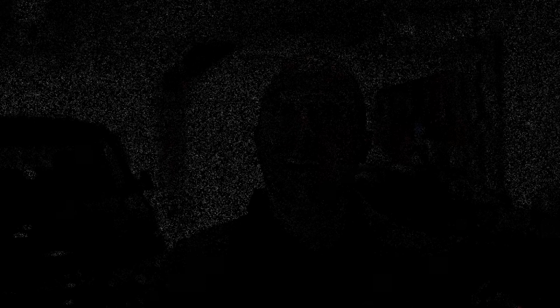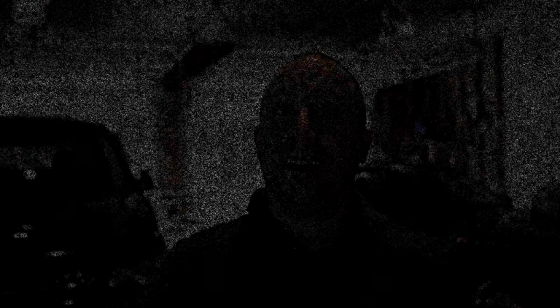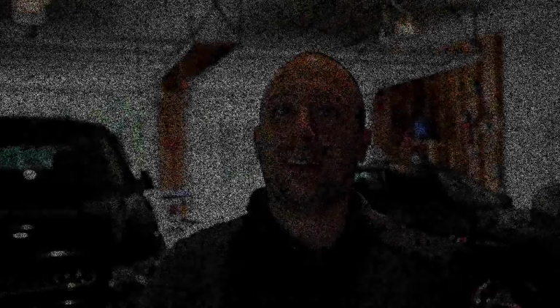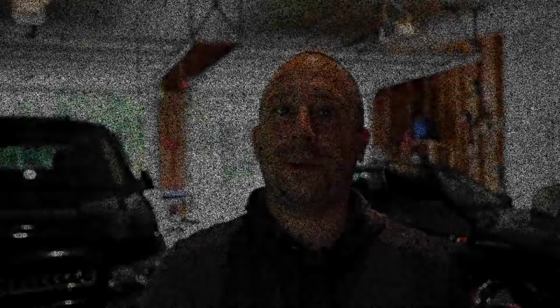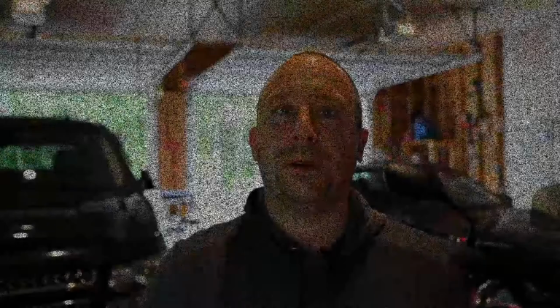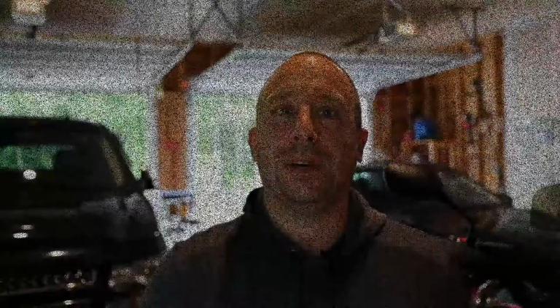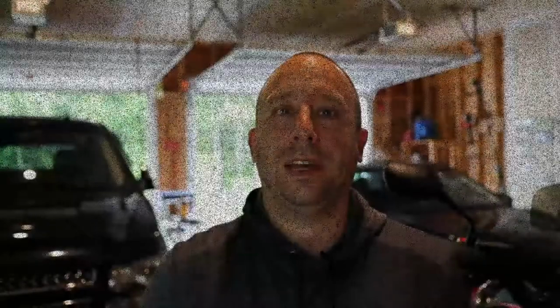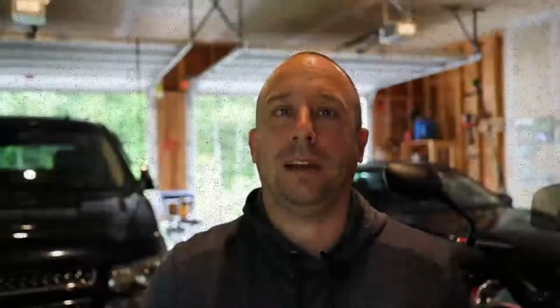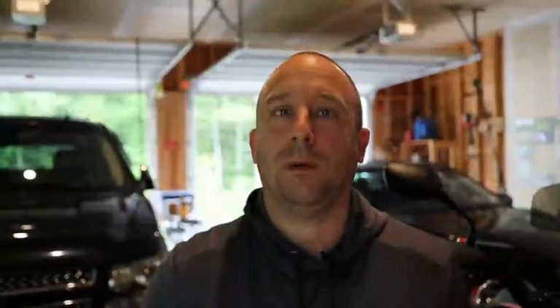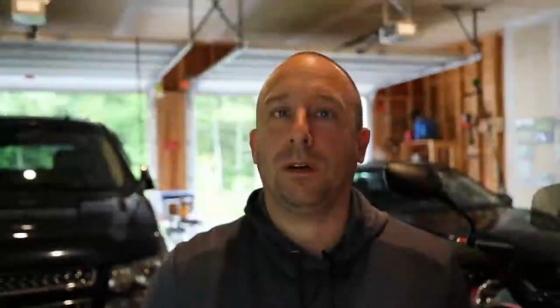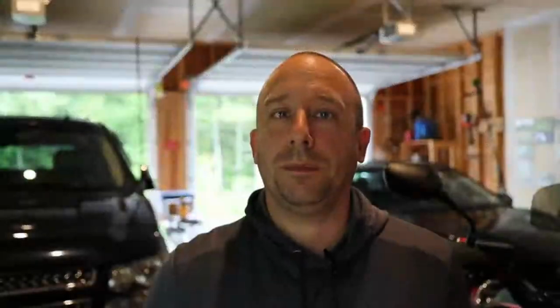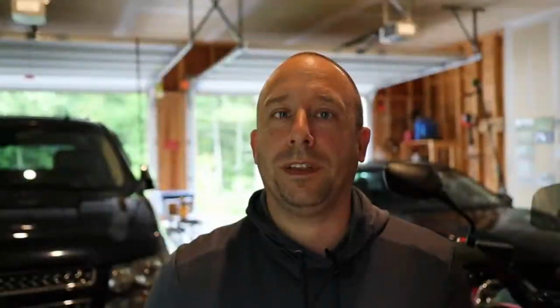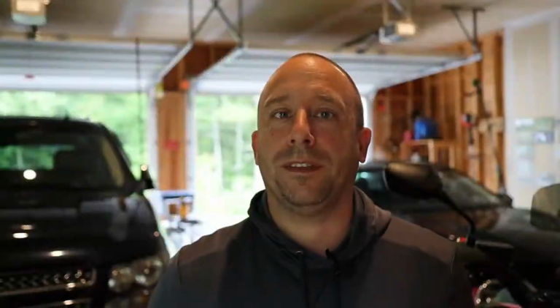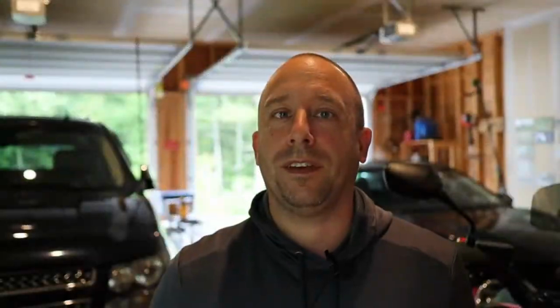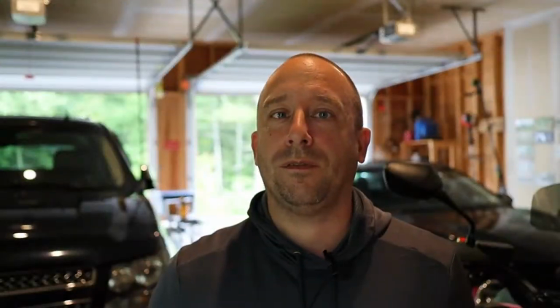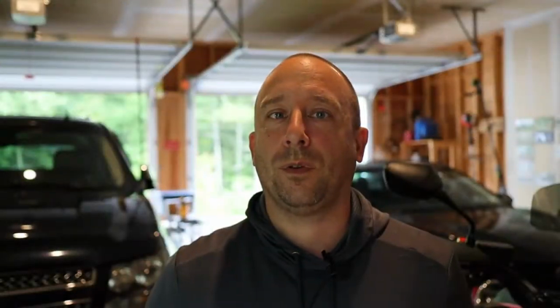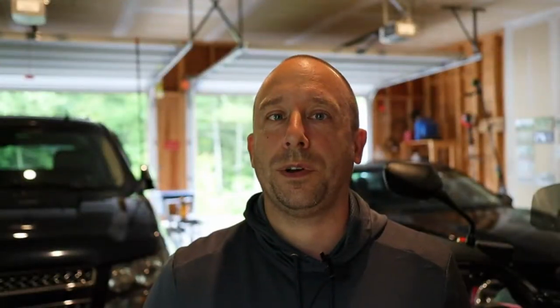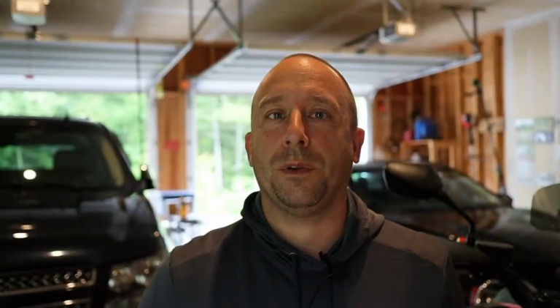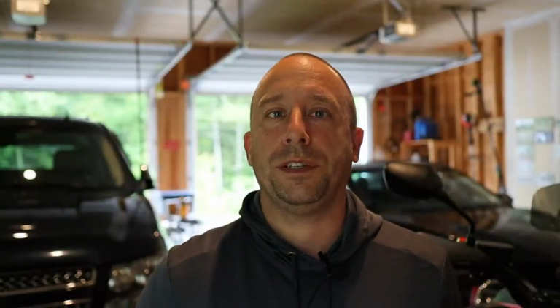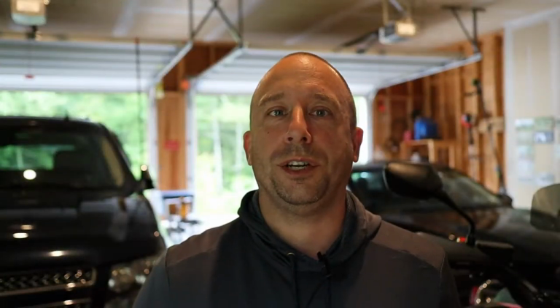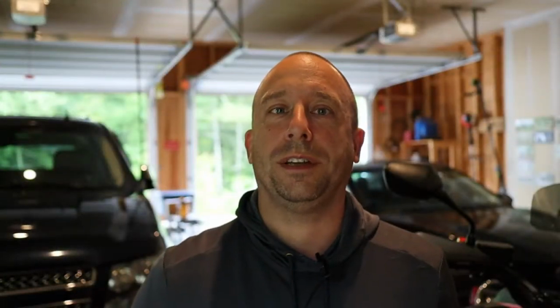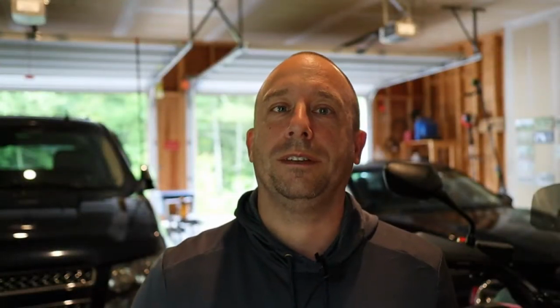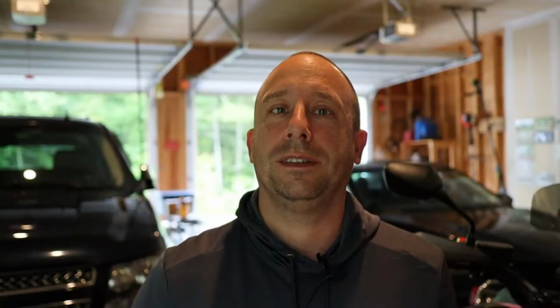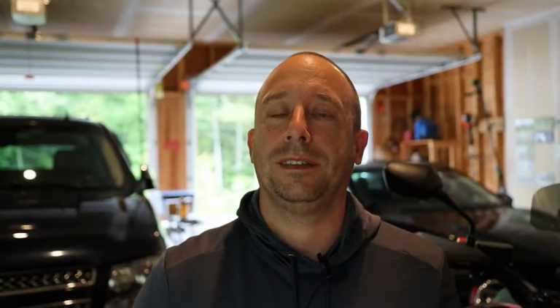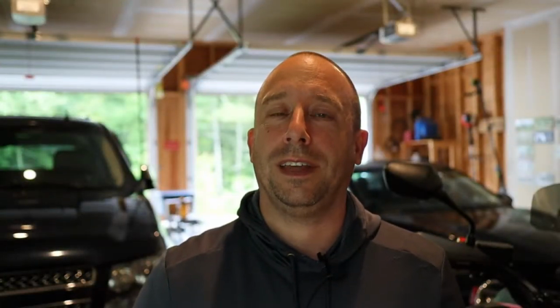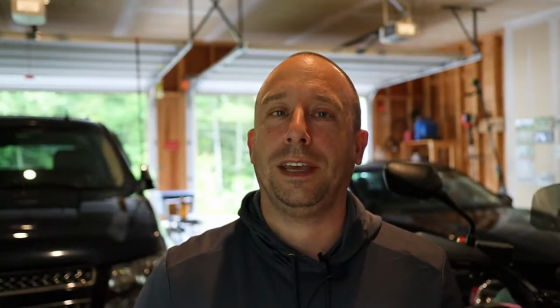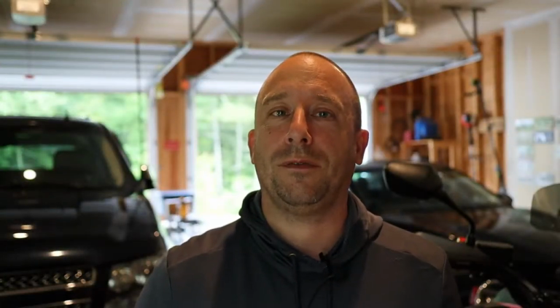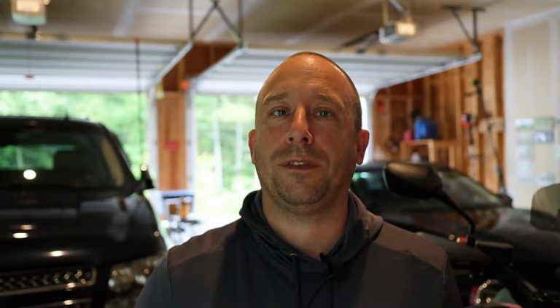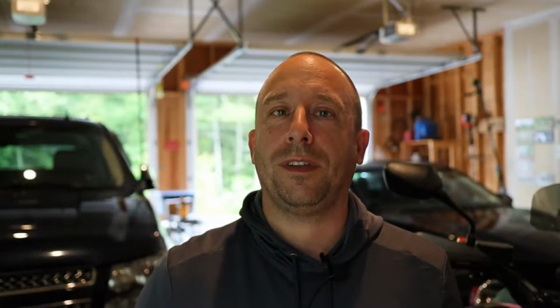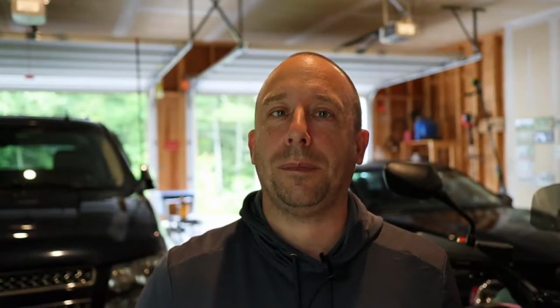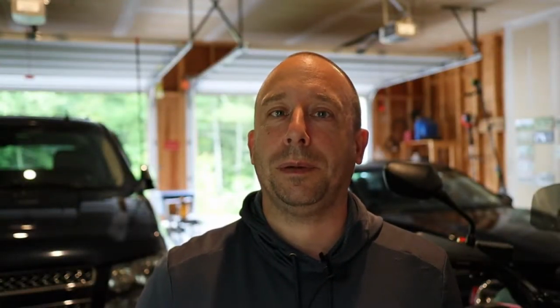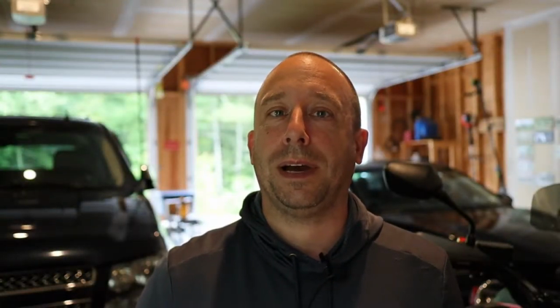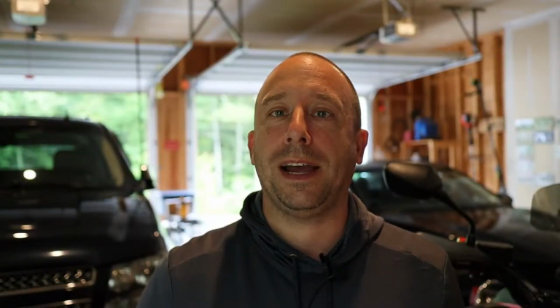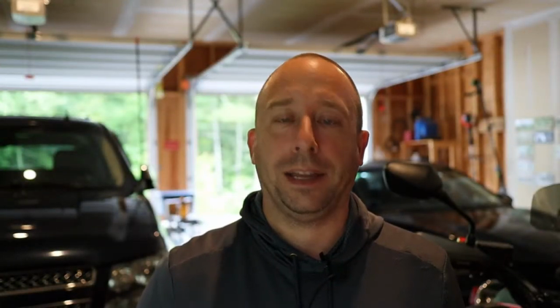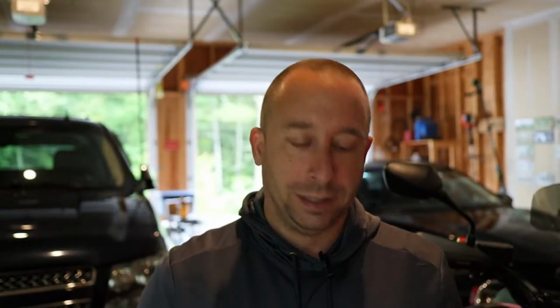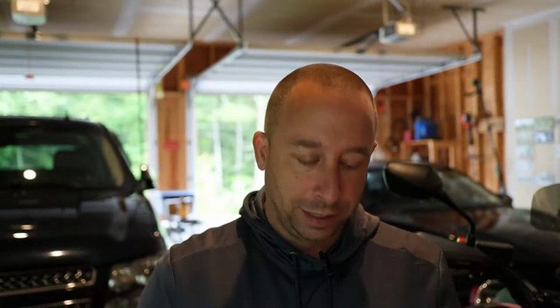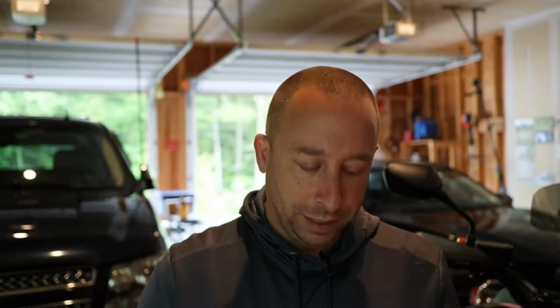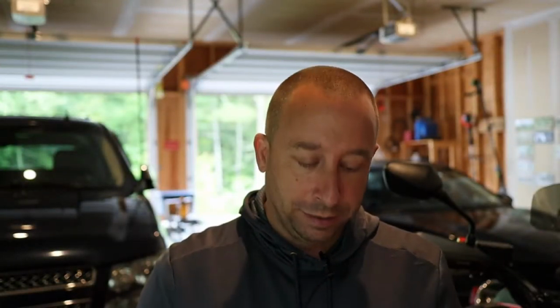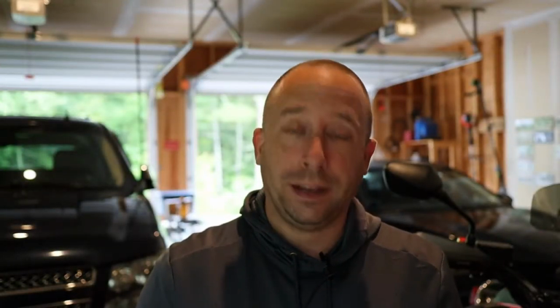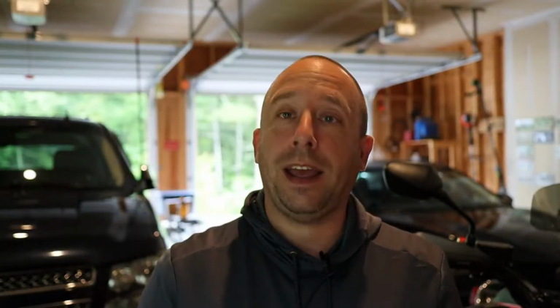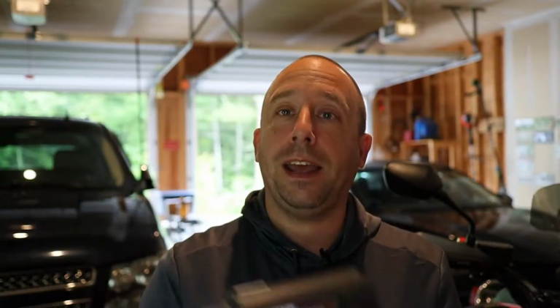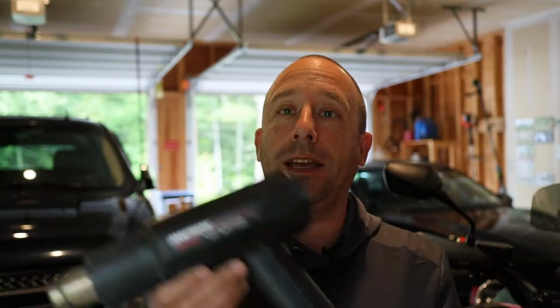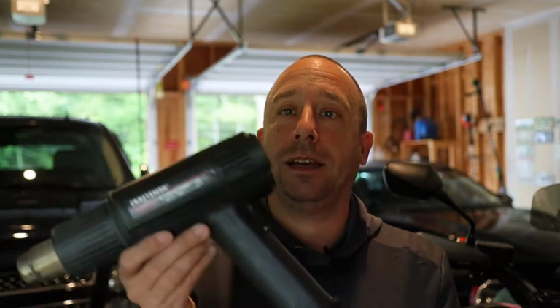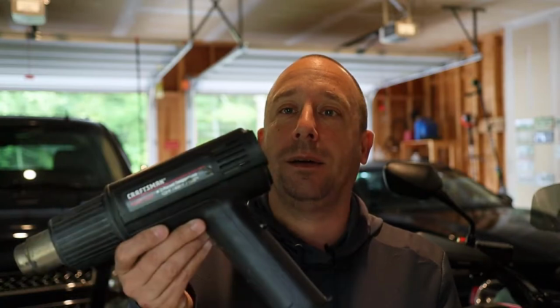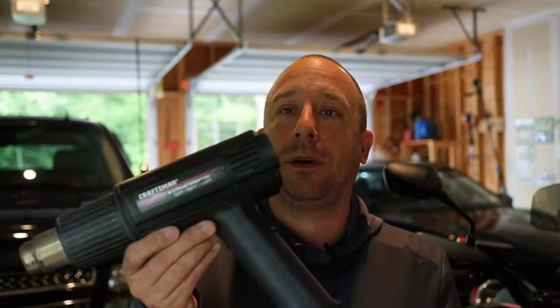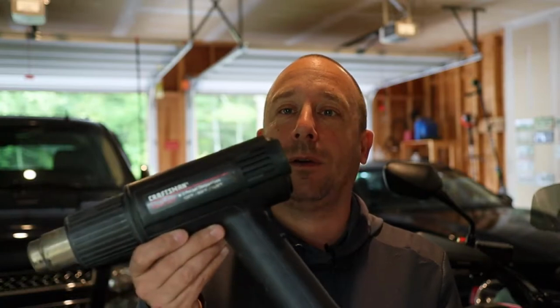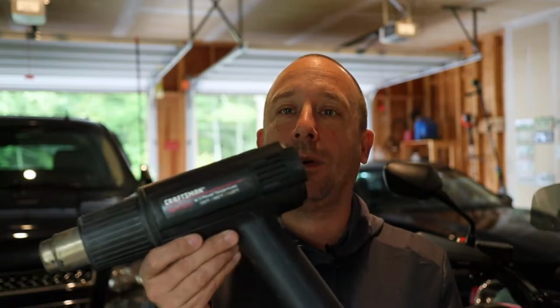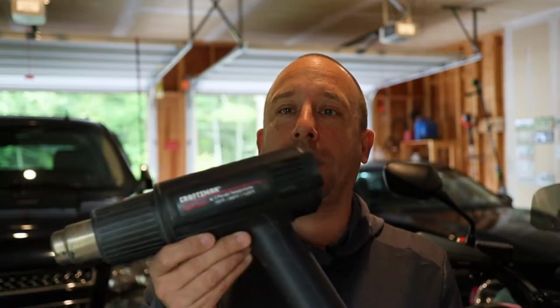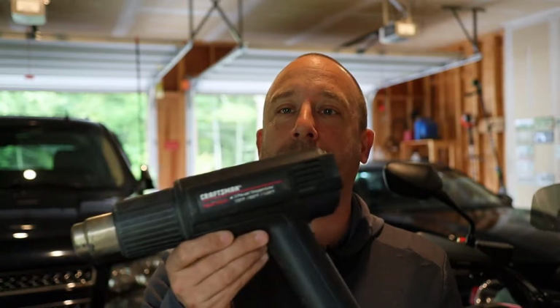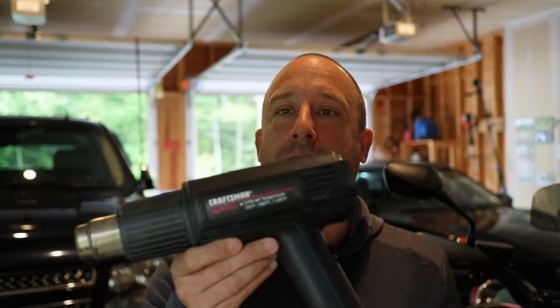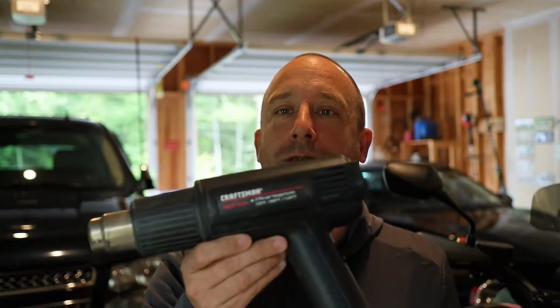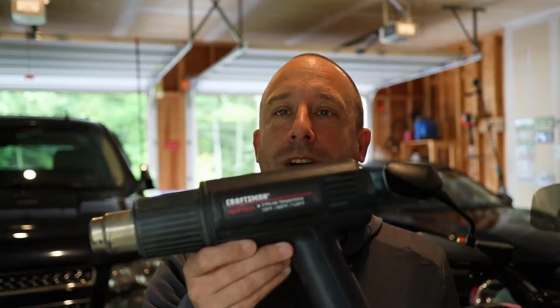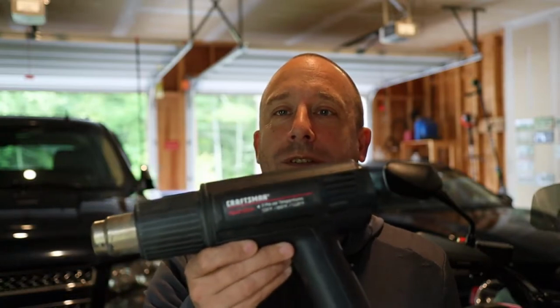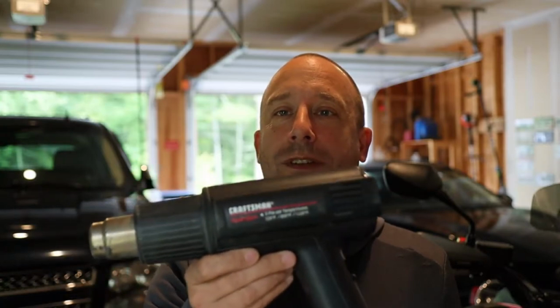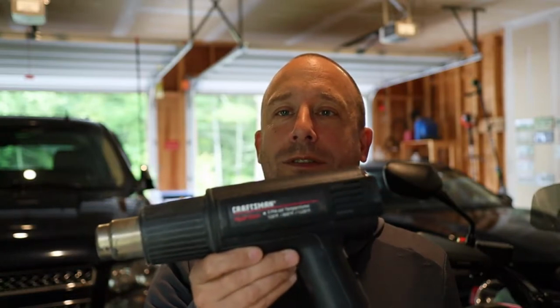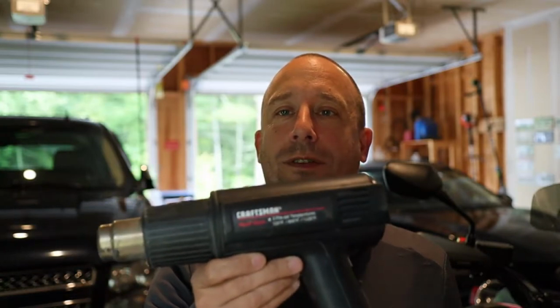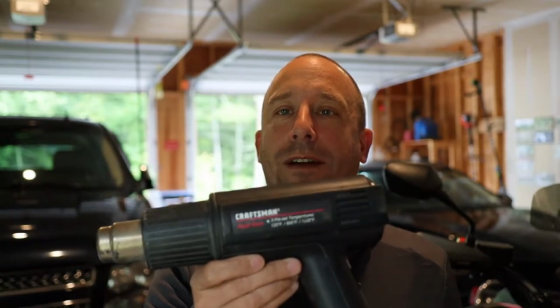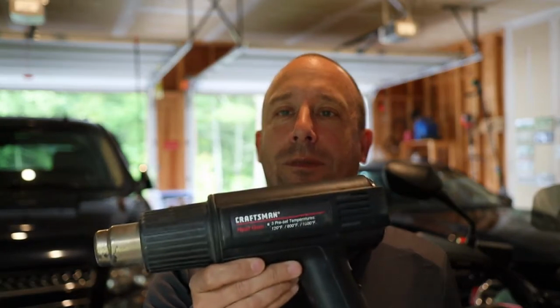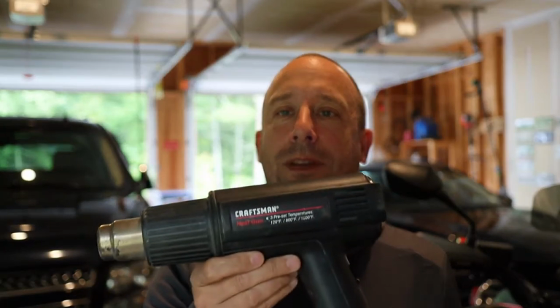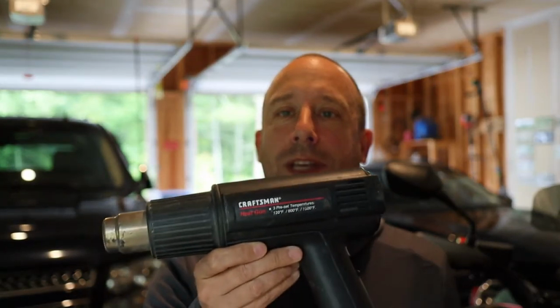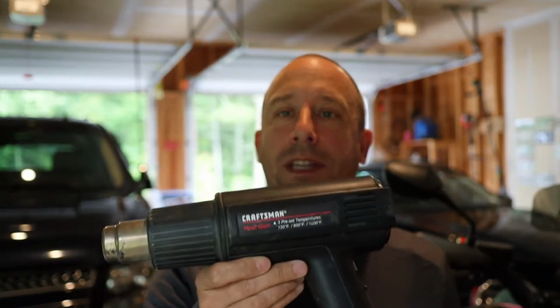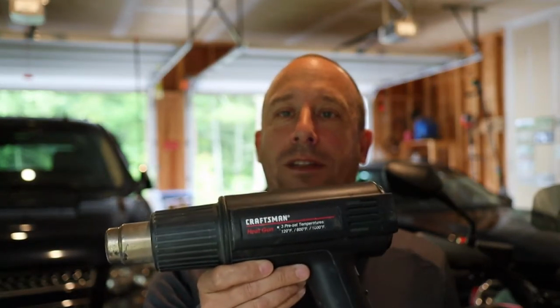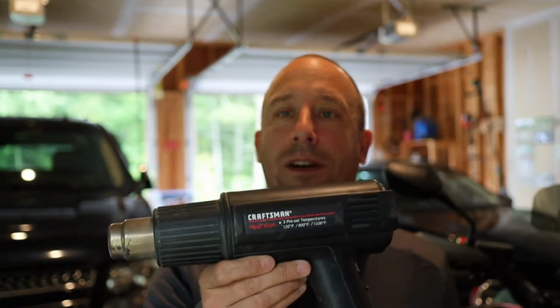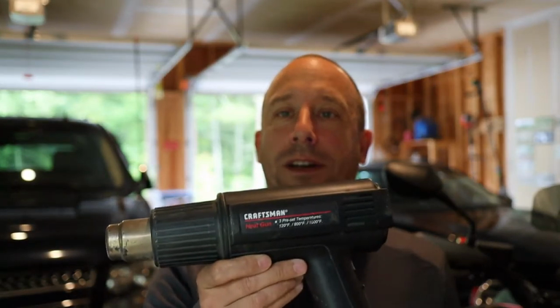Hello and welcome to the 741 channel. Thank you for stopping by. Today I'm going to work on trying to fix this Craftsman heat gun.